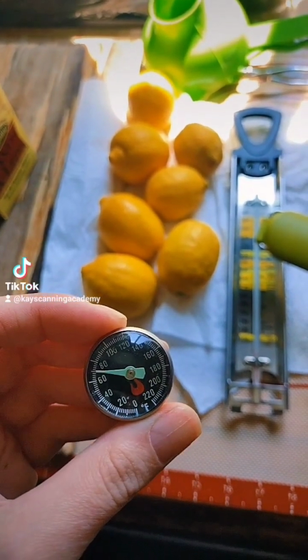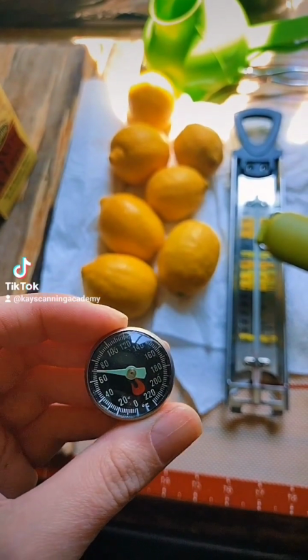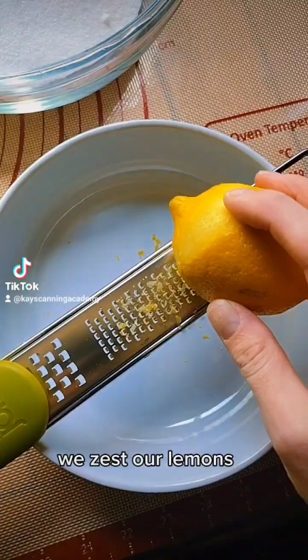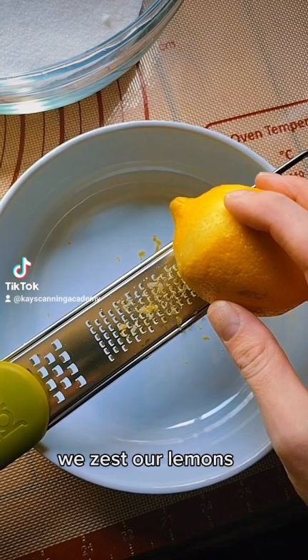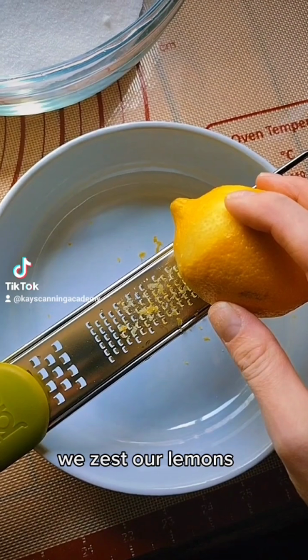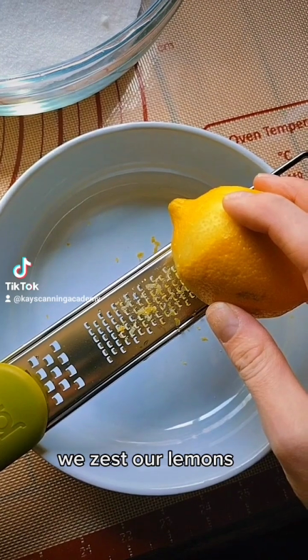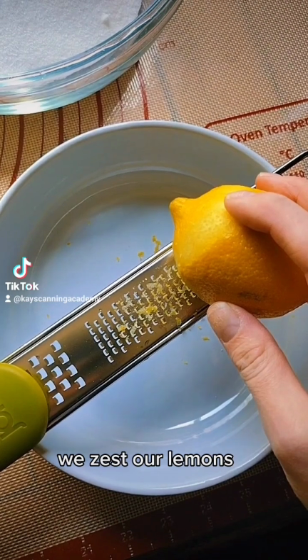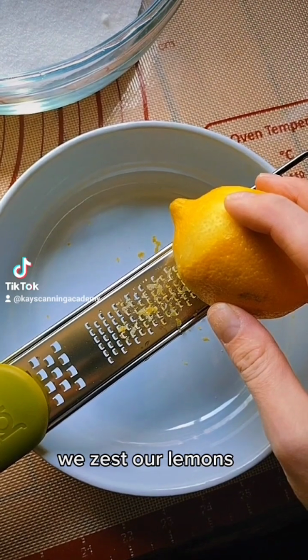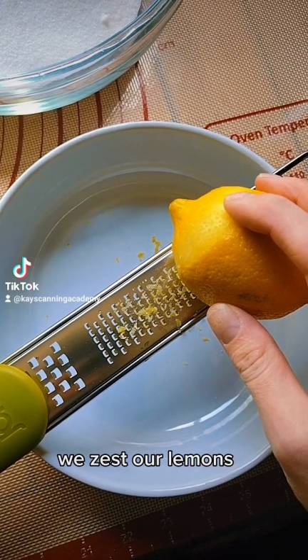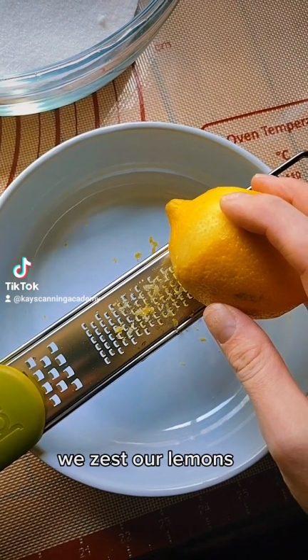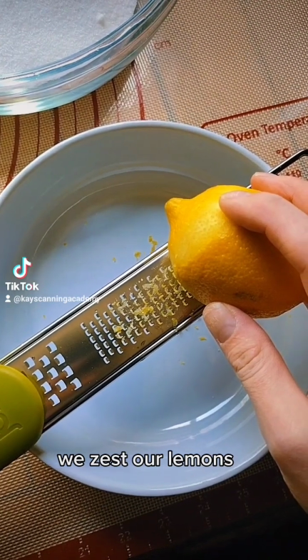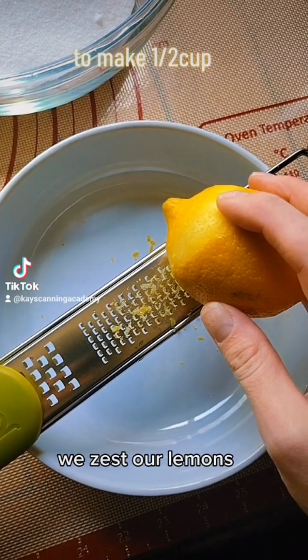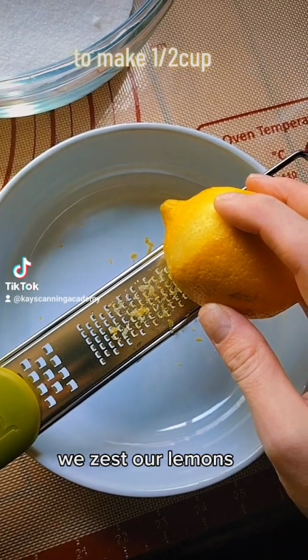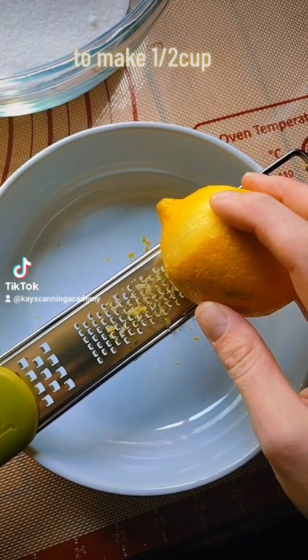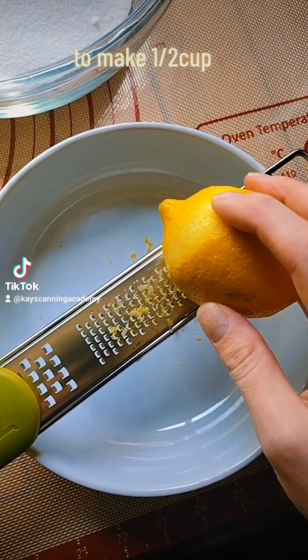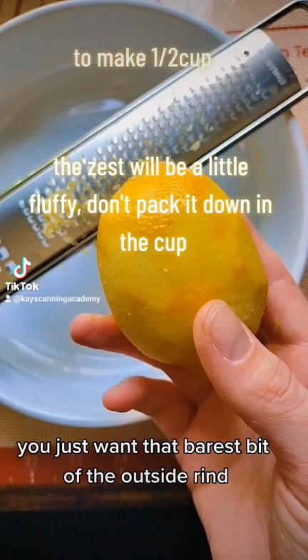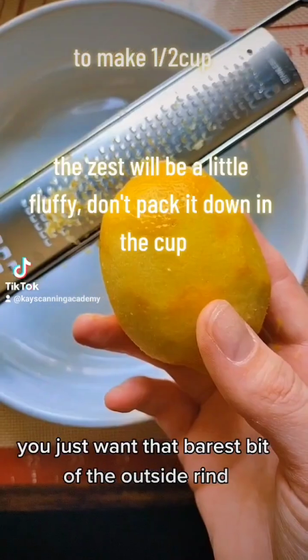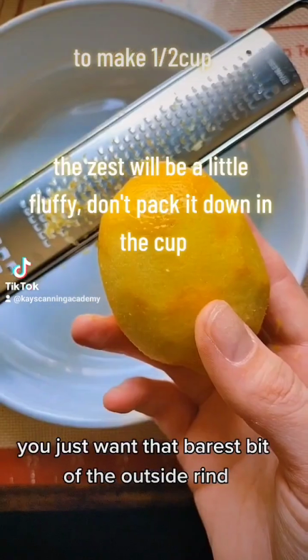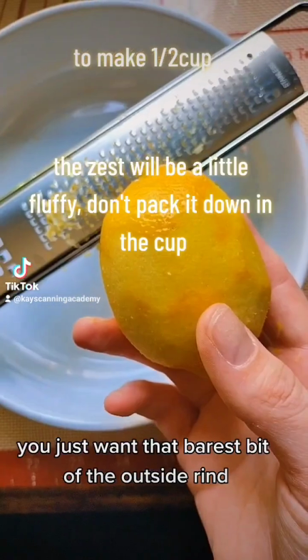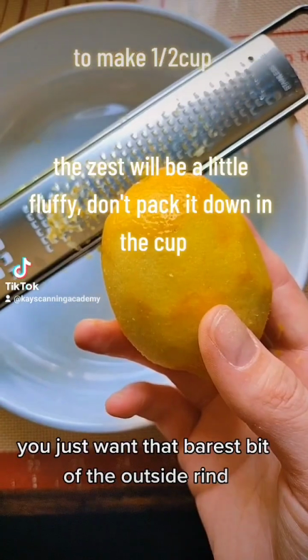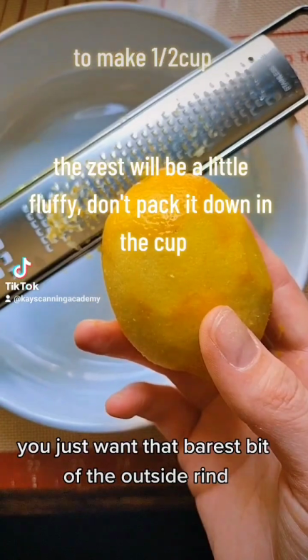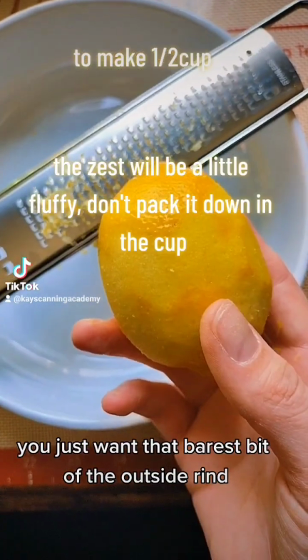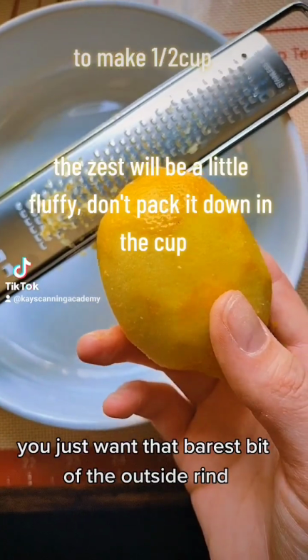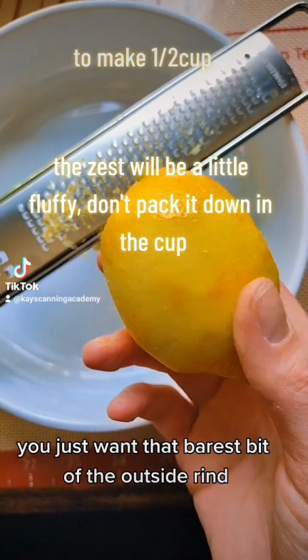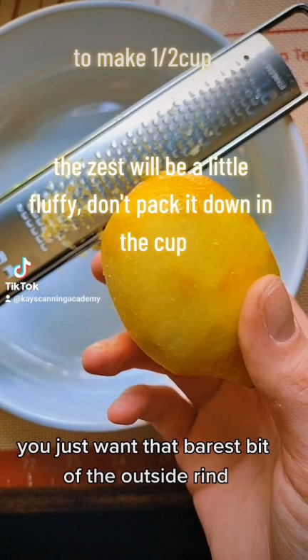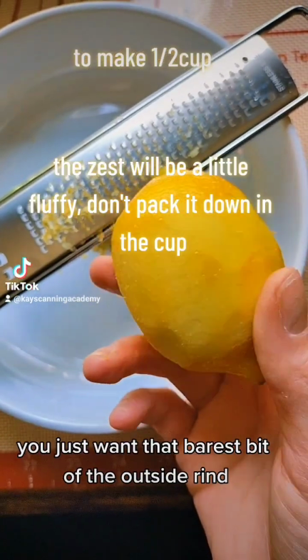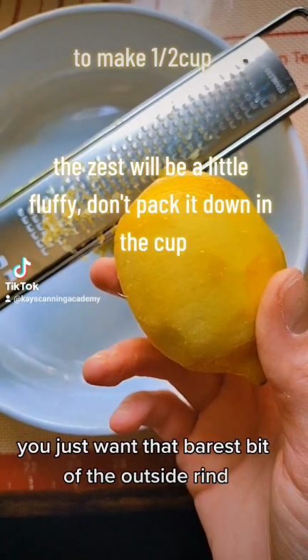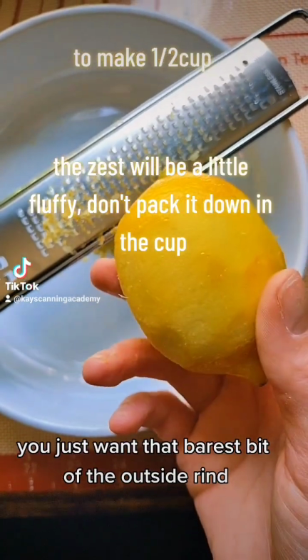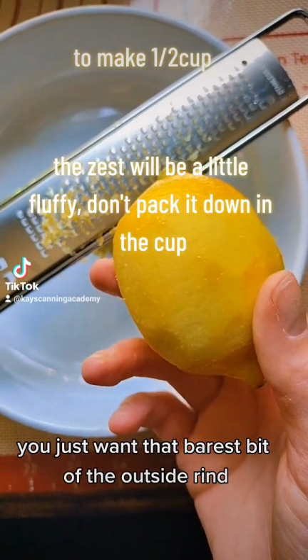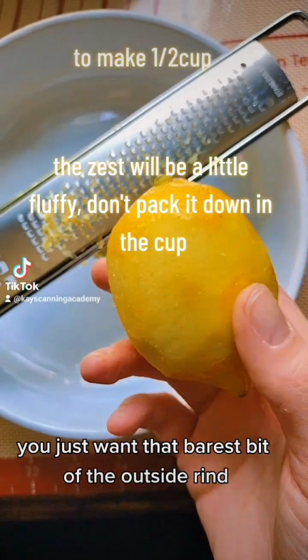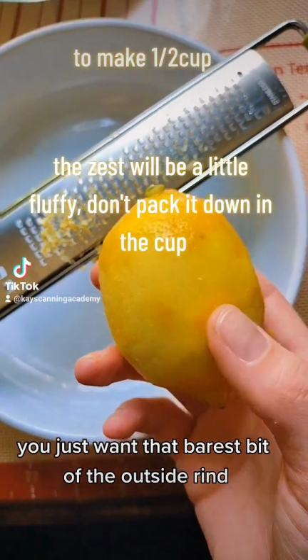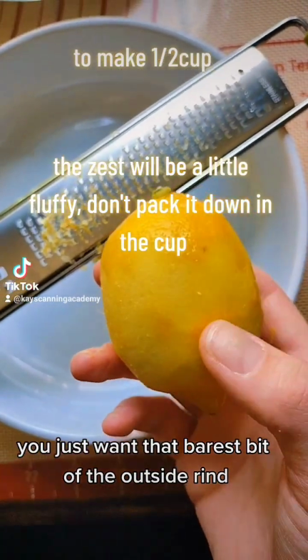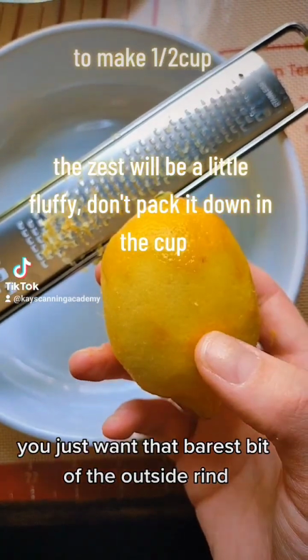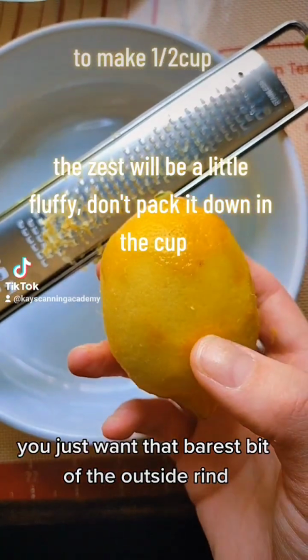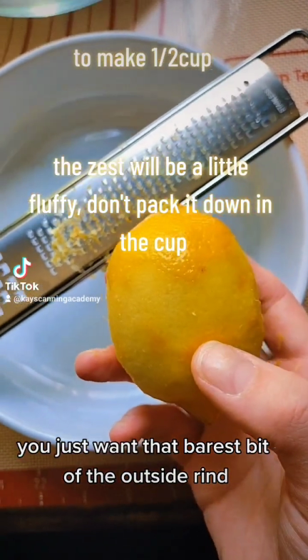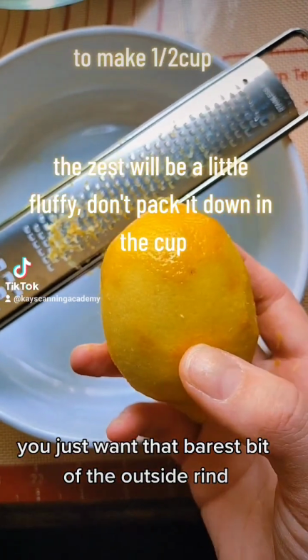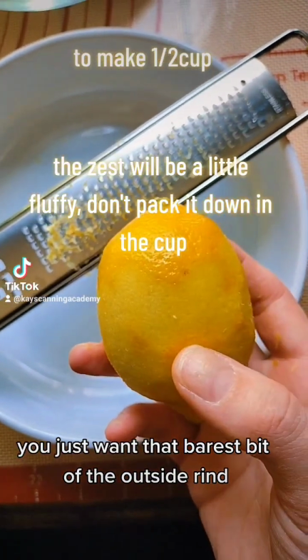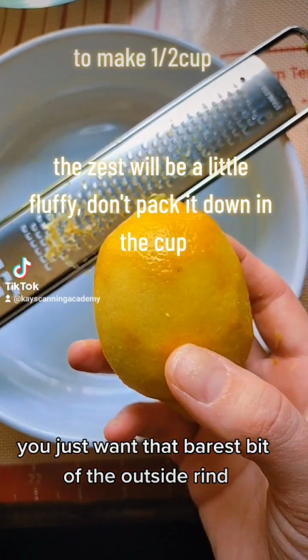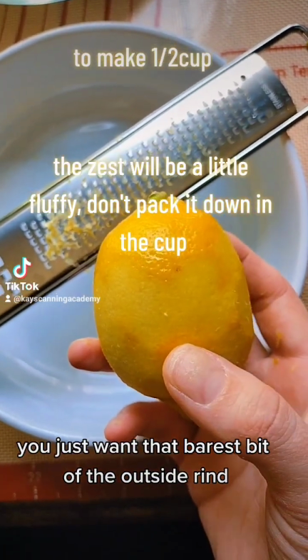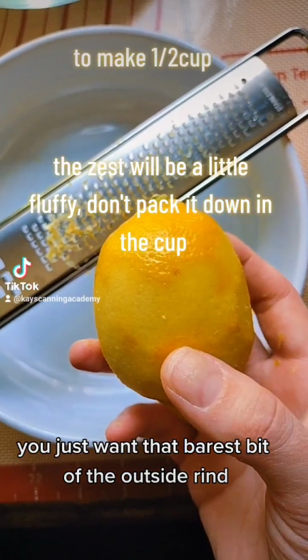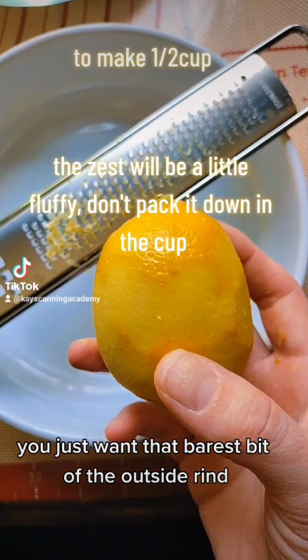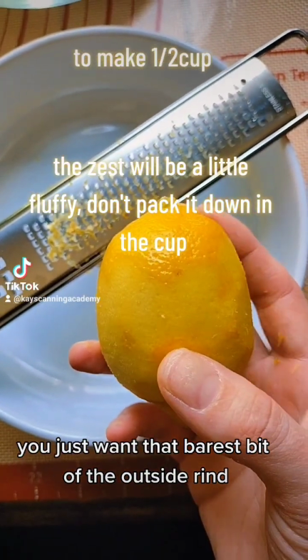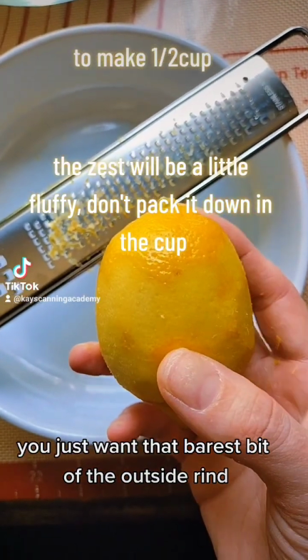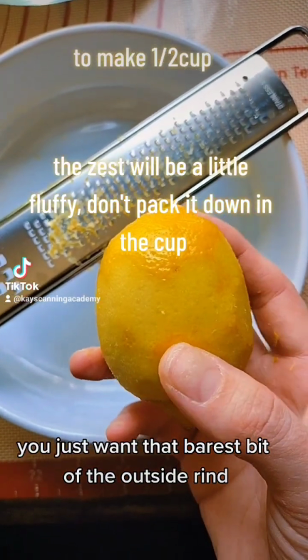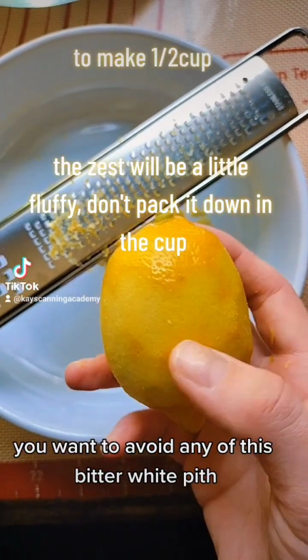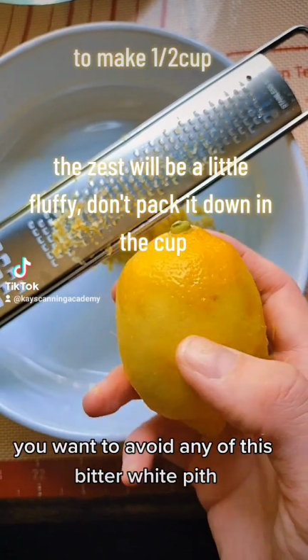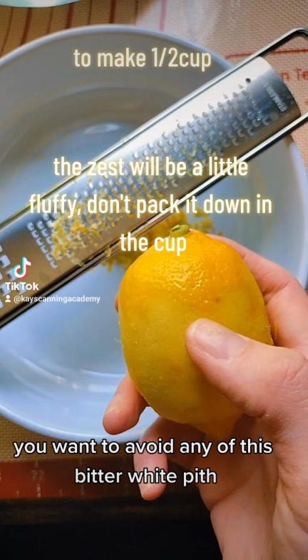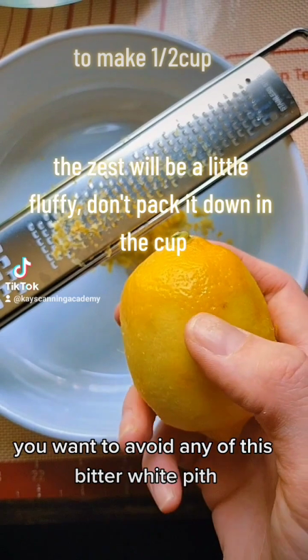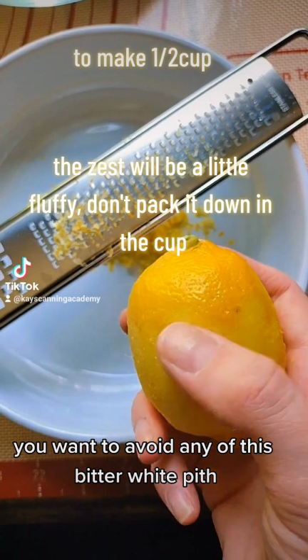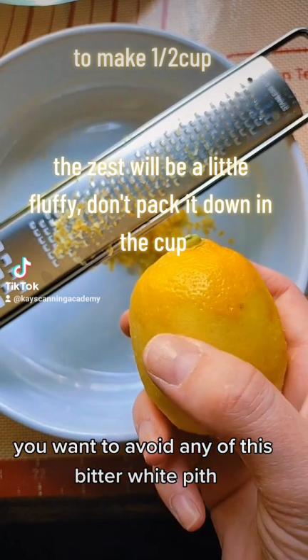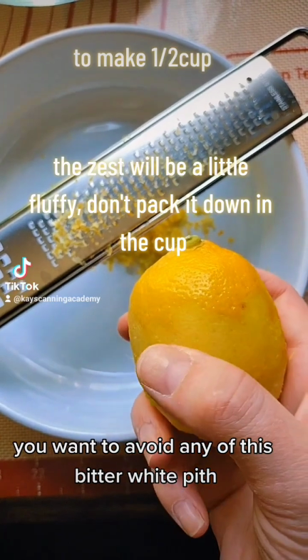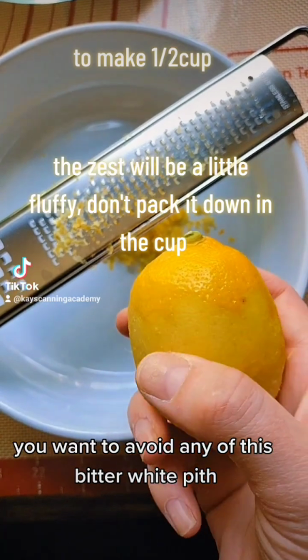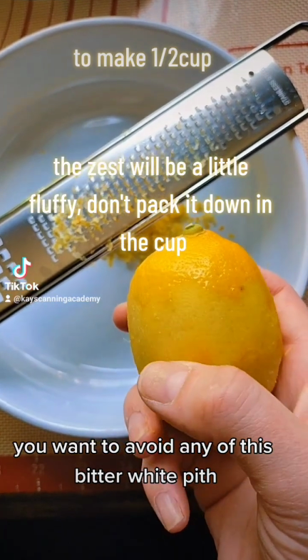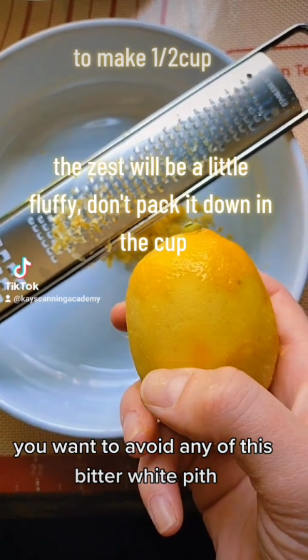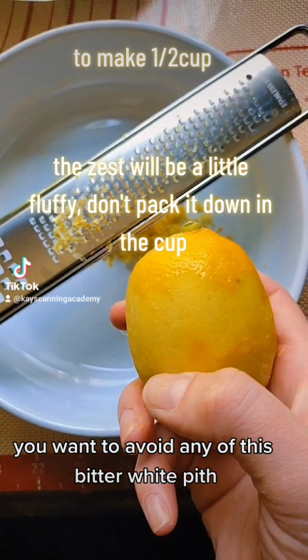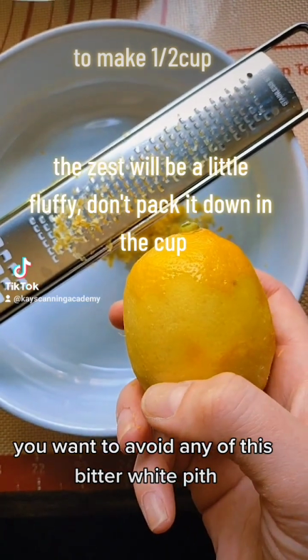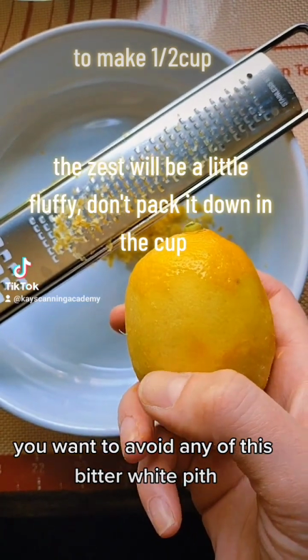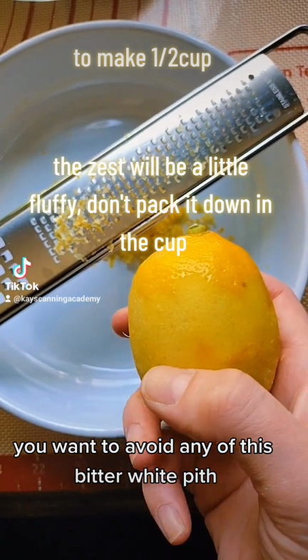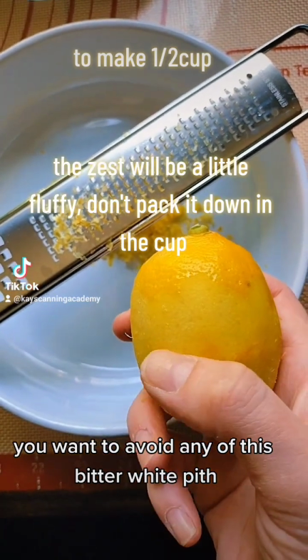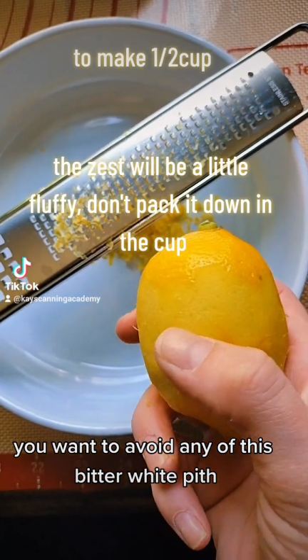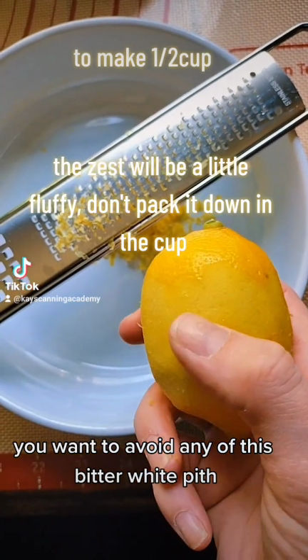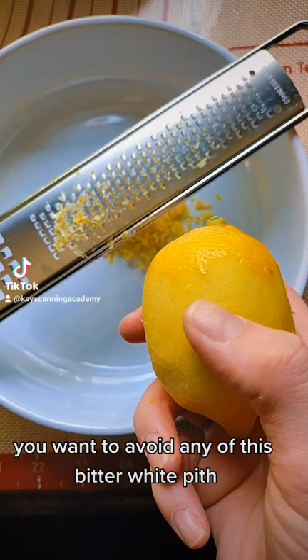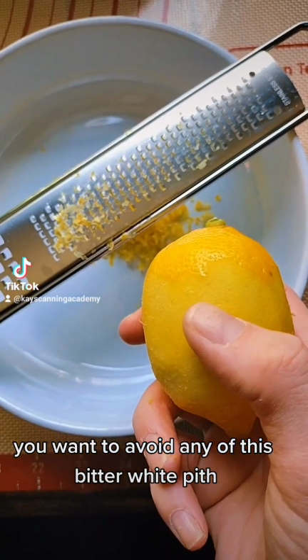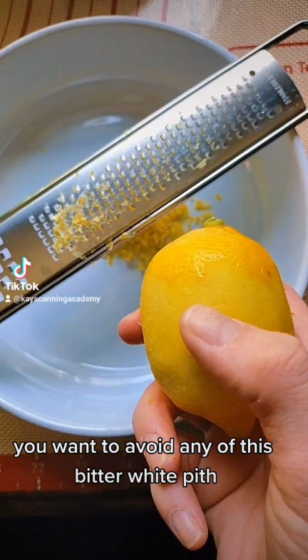We zest our lemons. You just want that barest bit of the outside rind — you want to avoid any of the bitter white pith.